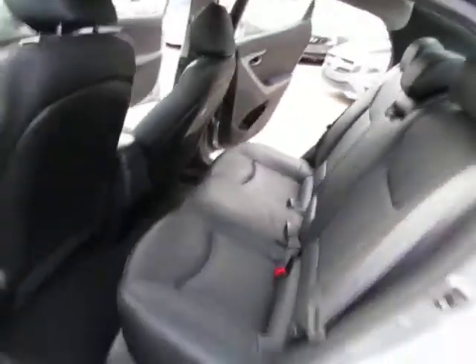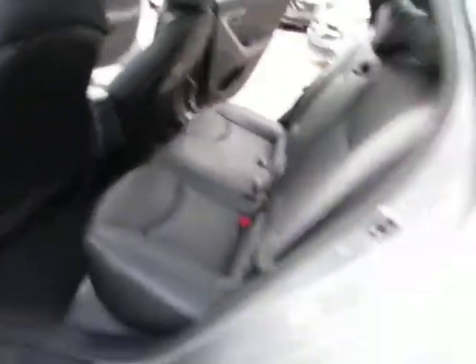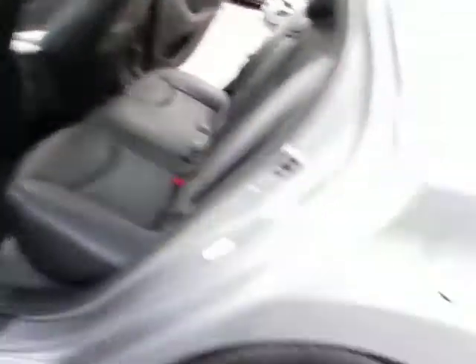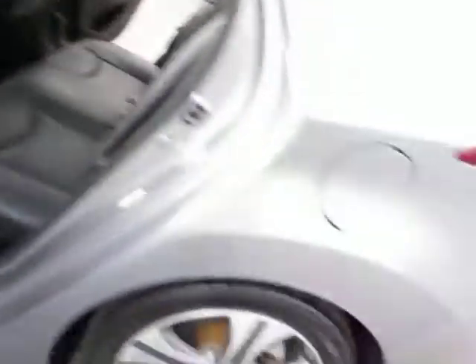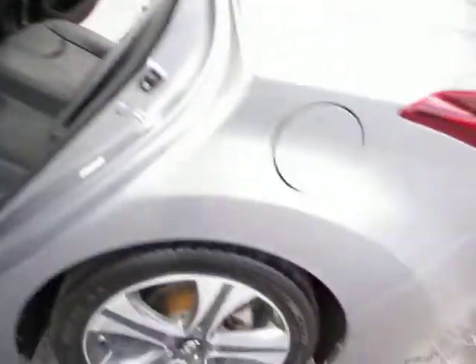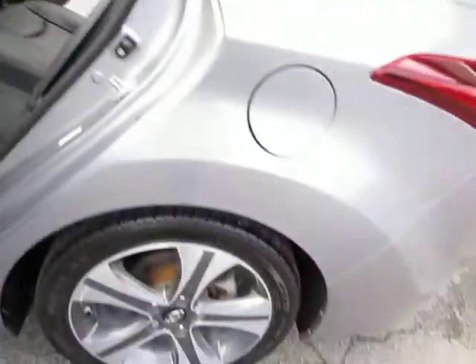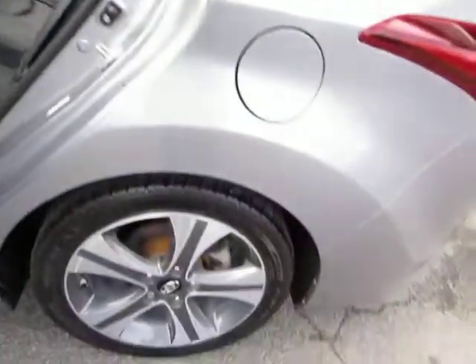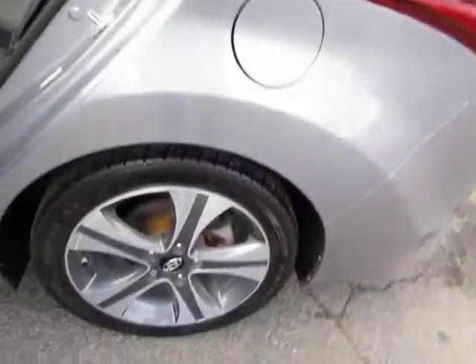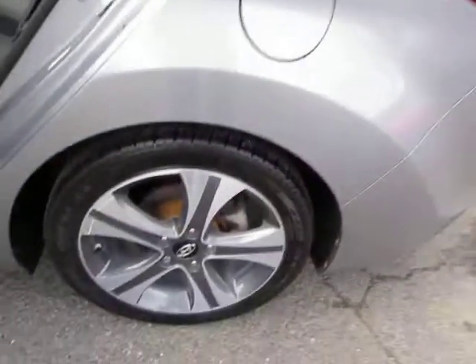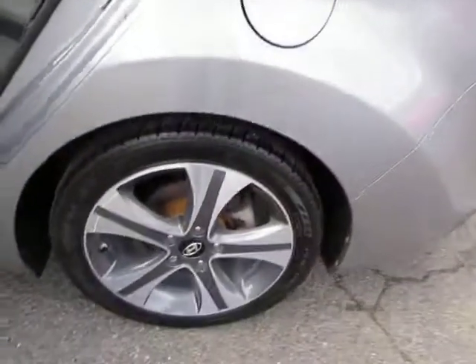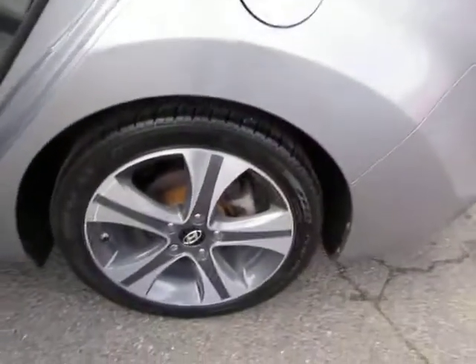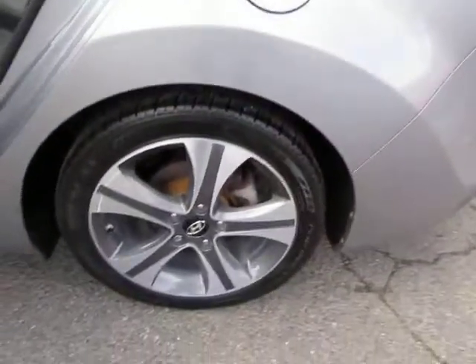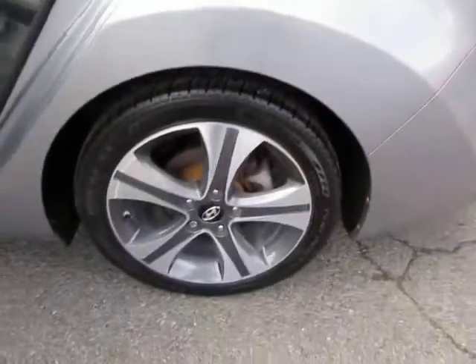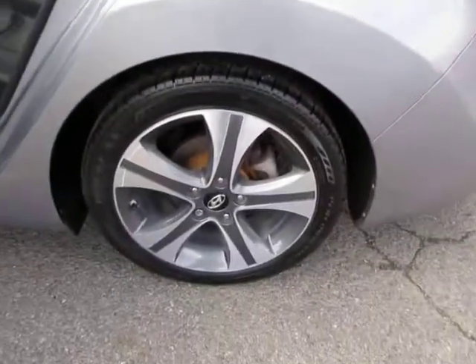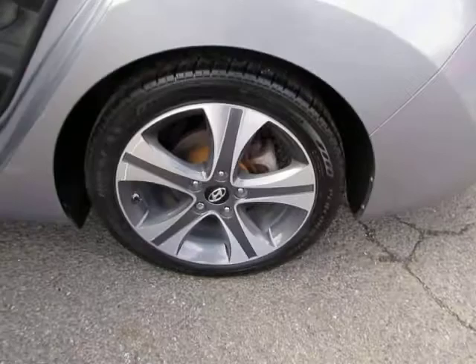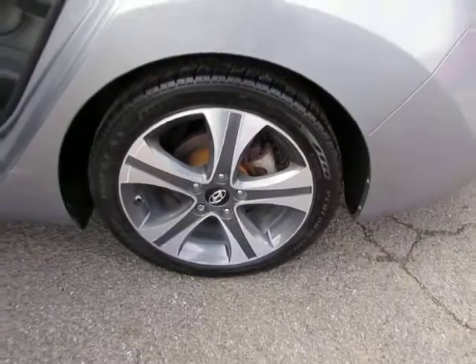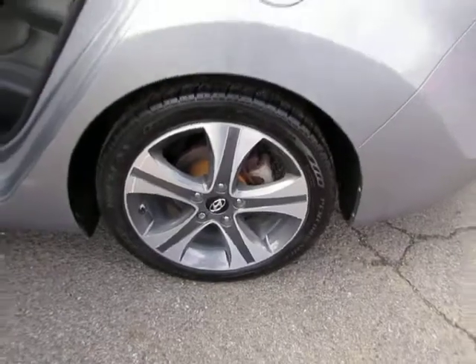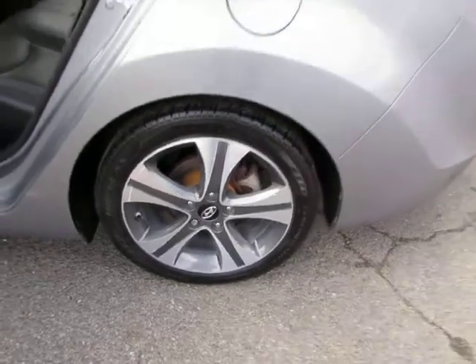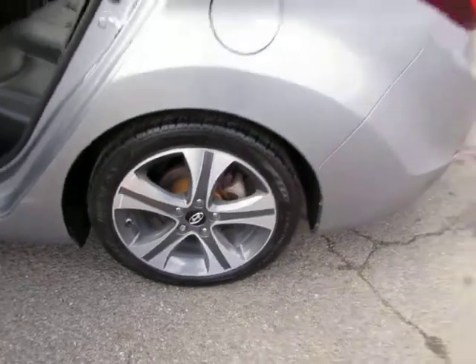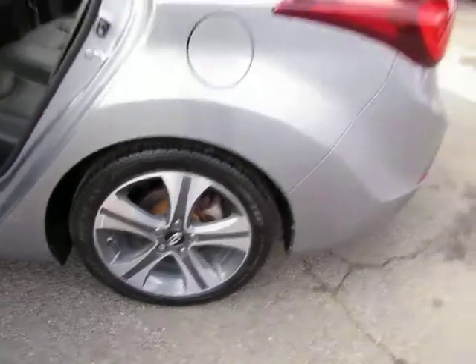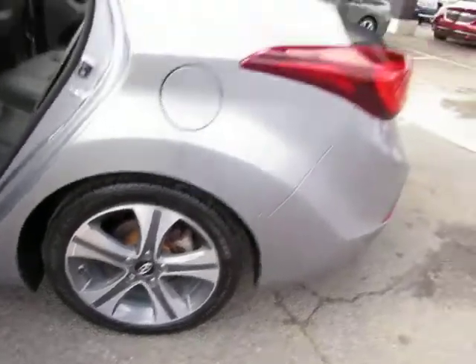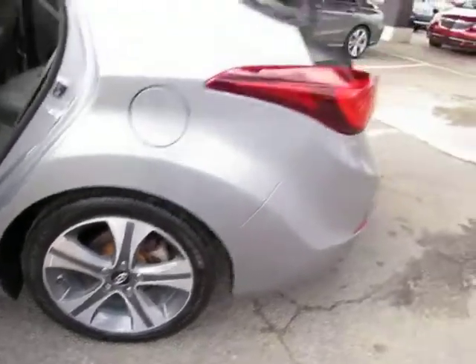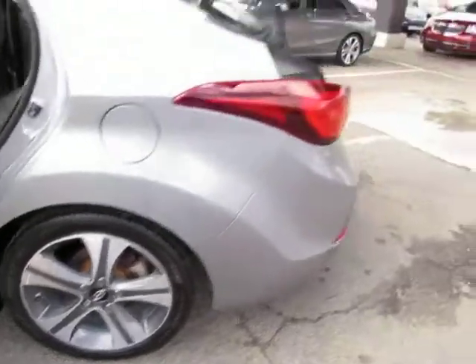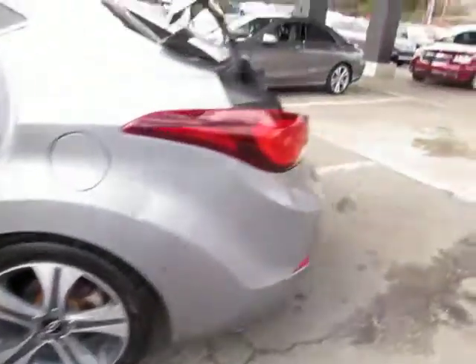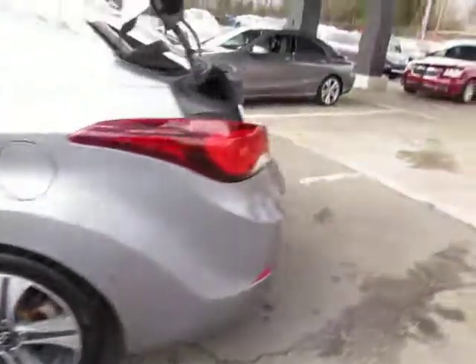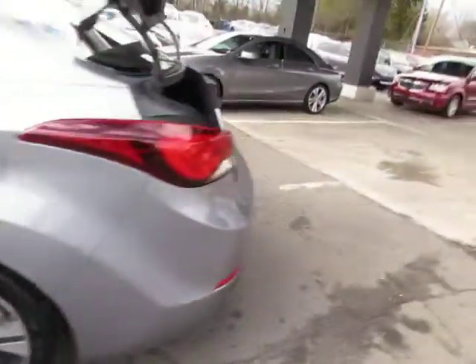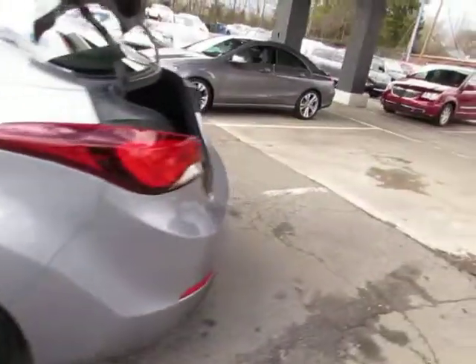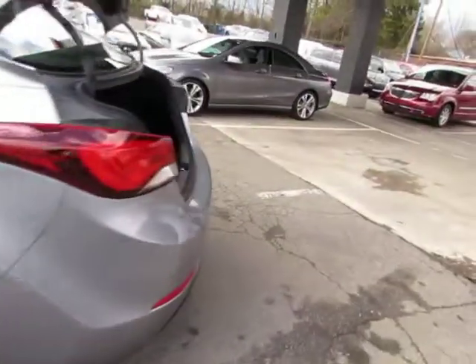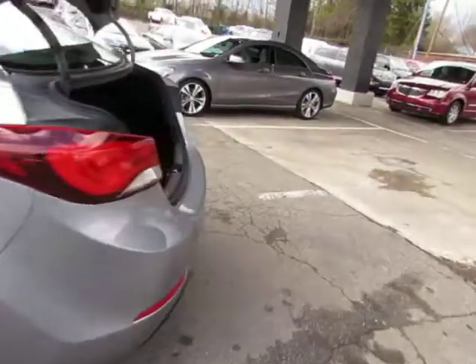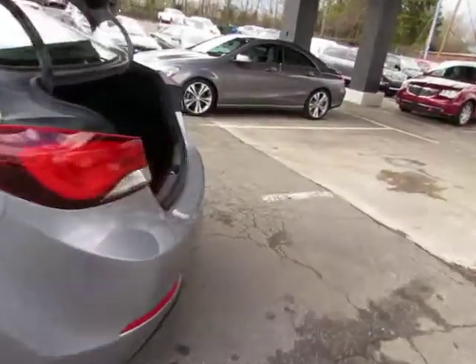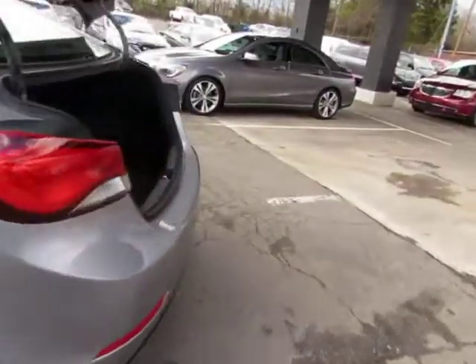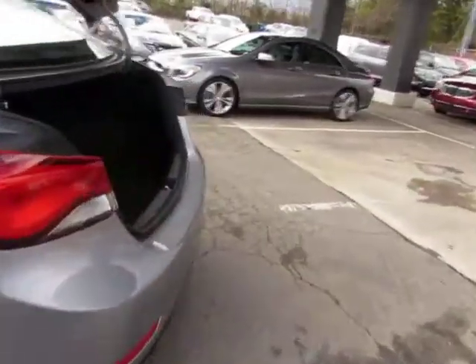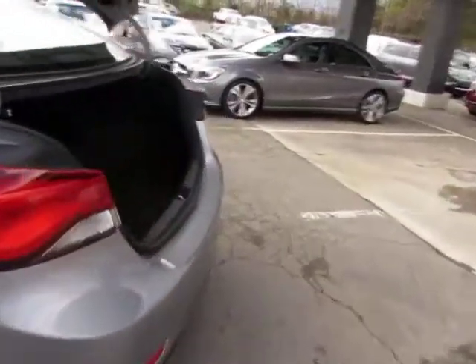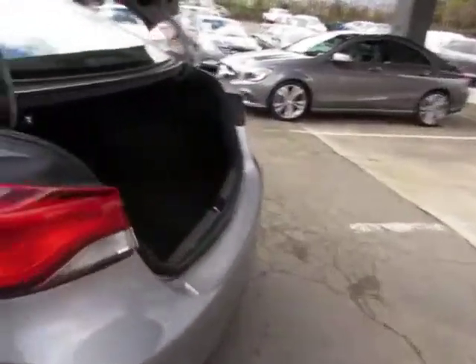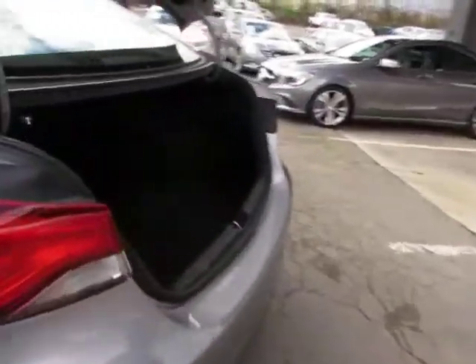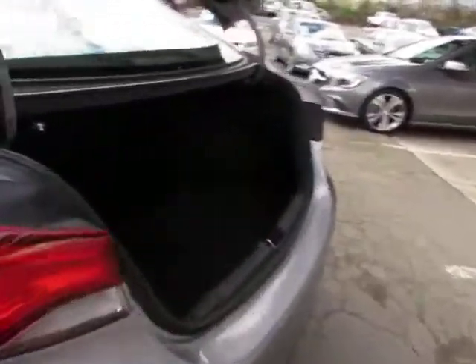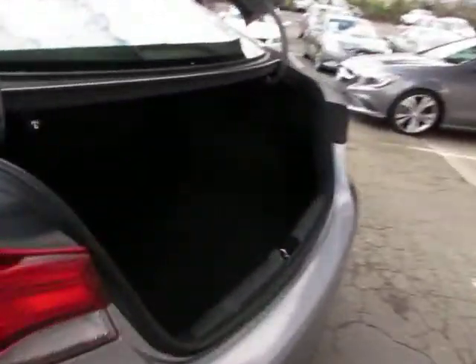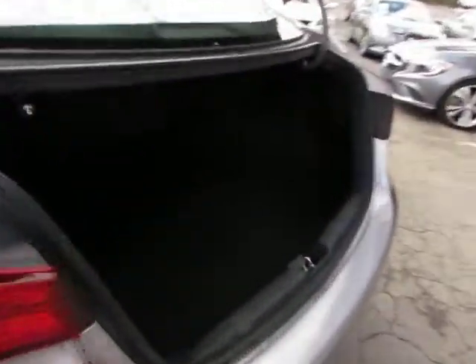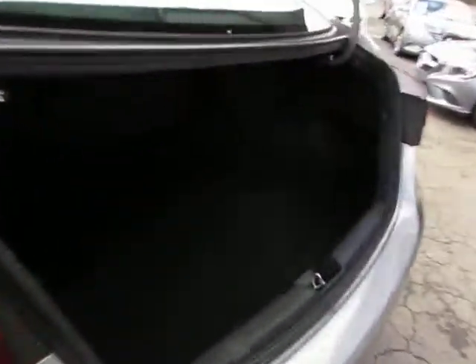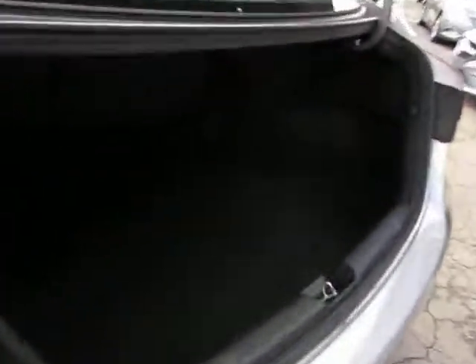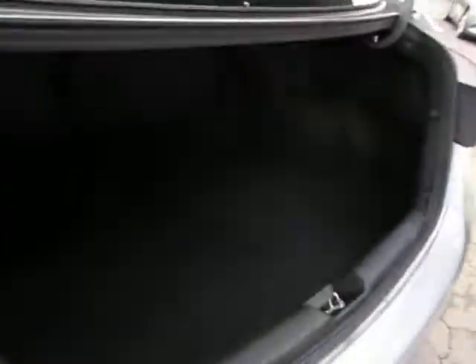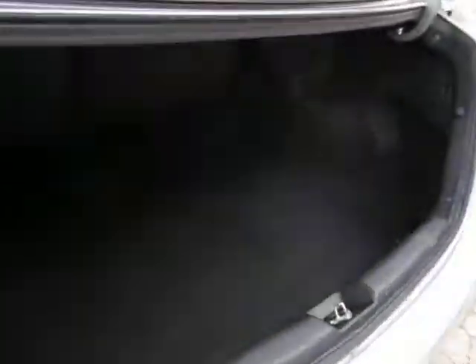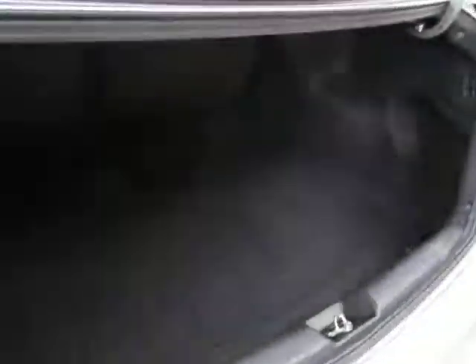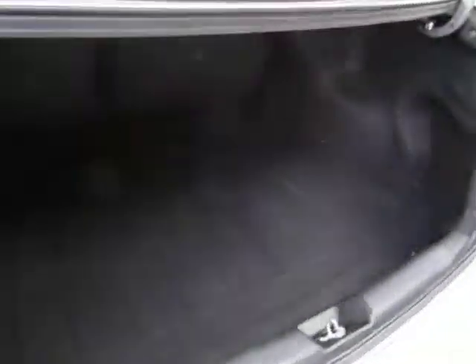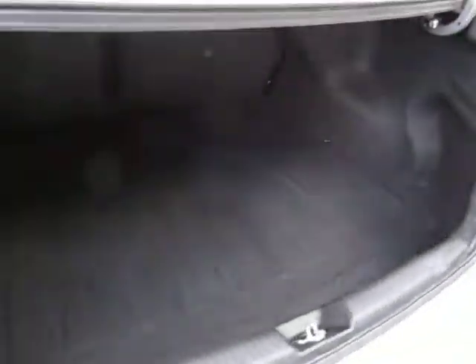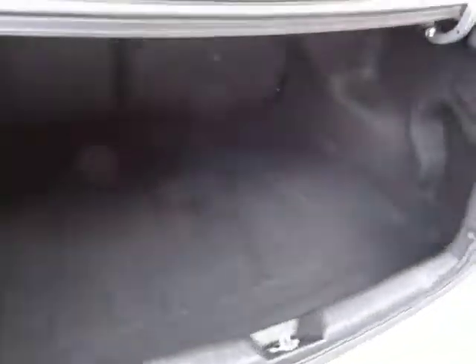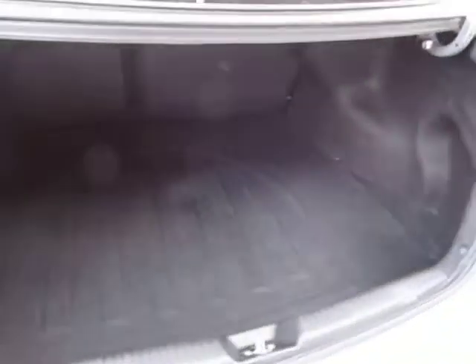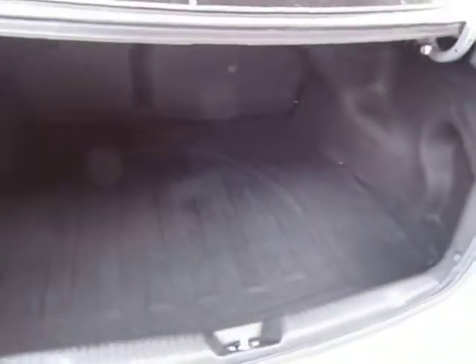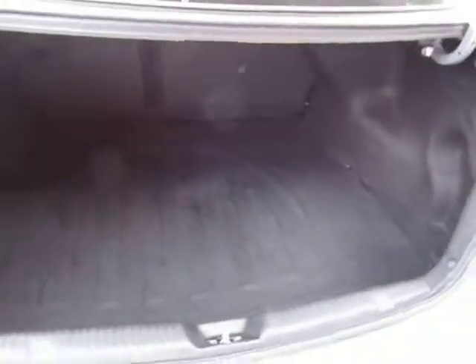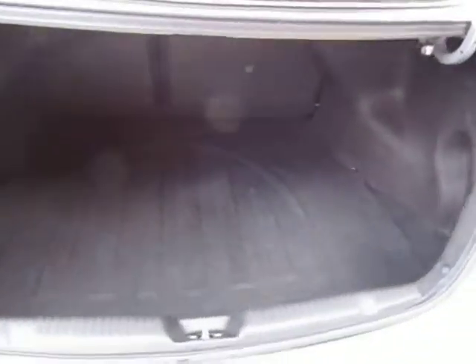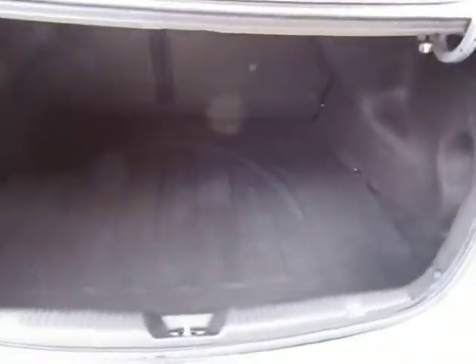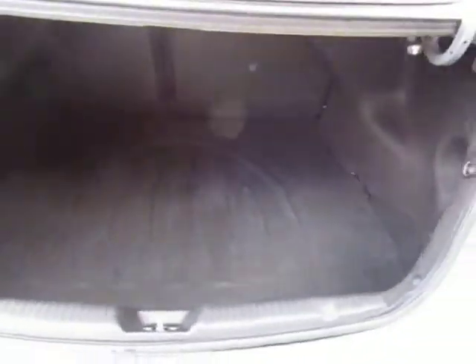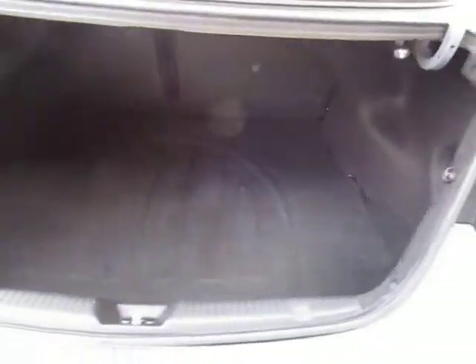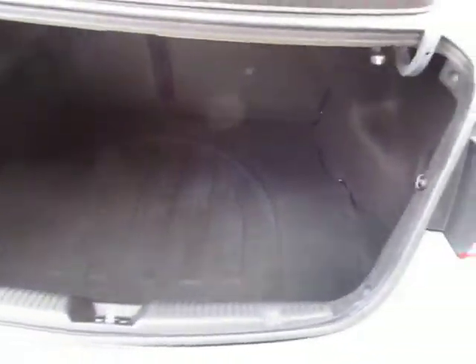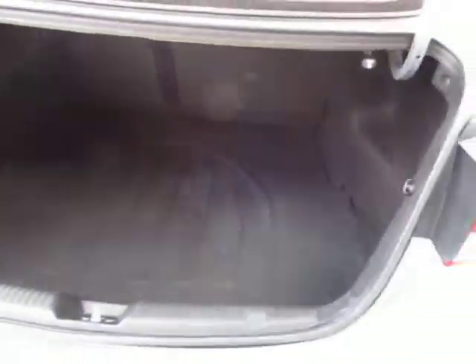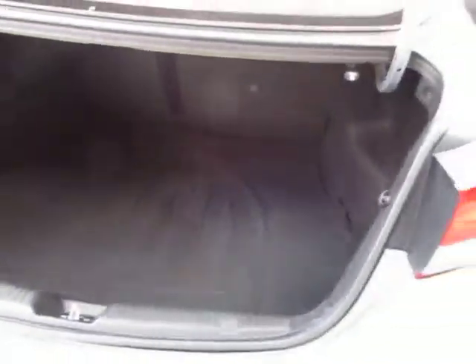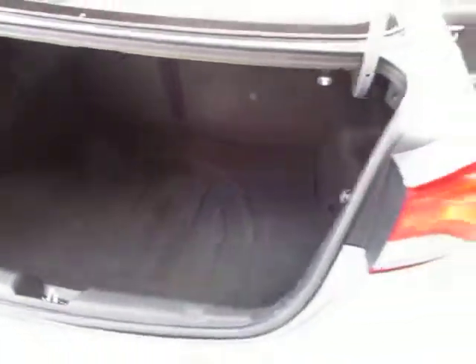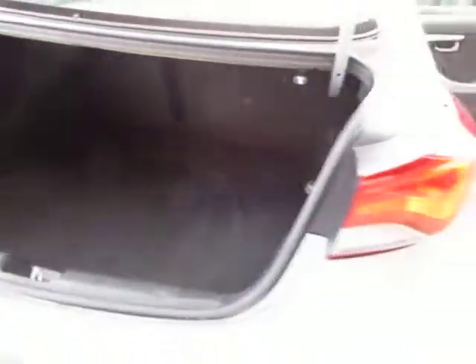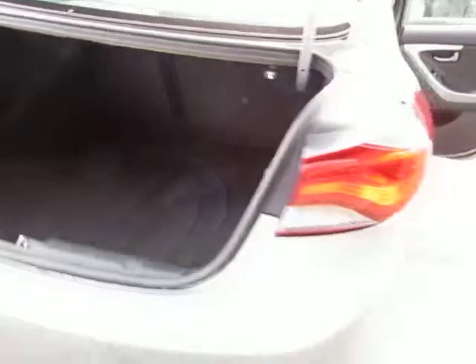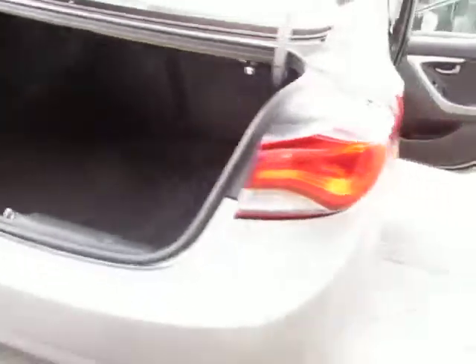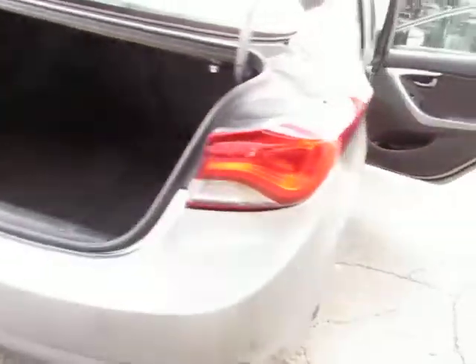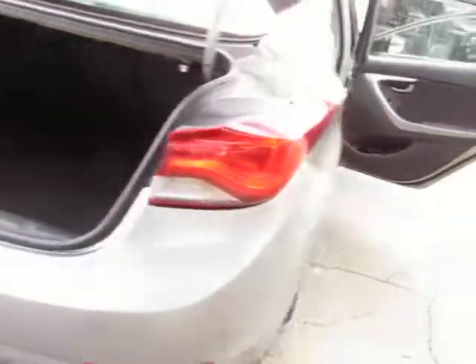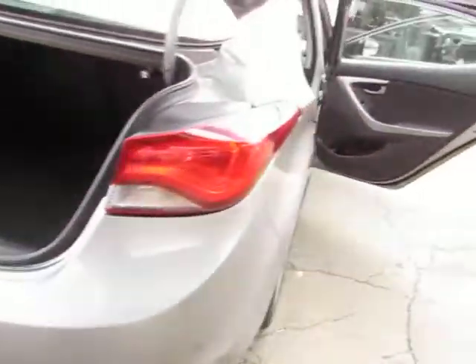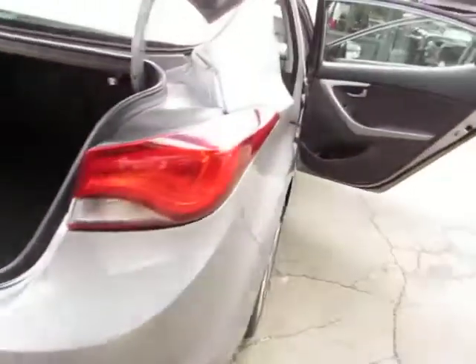Alloy wheels, 4-wheel disc brakes, and all-season tires. The trunk is a pretty good size.